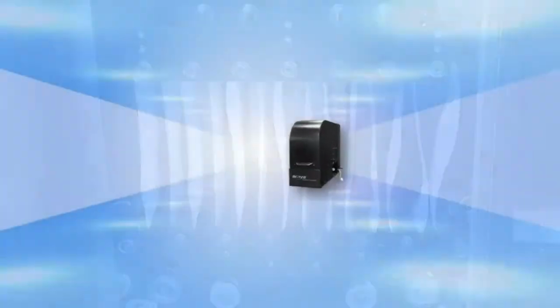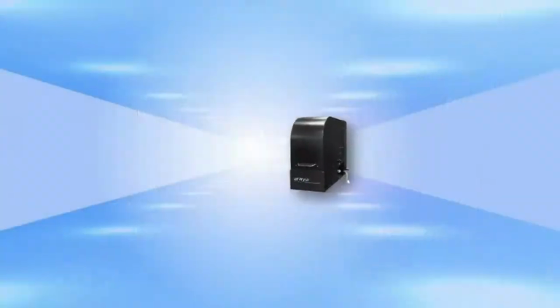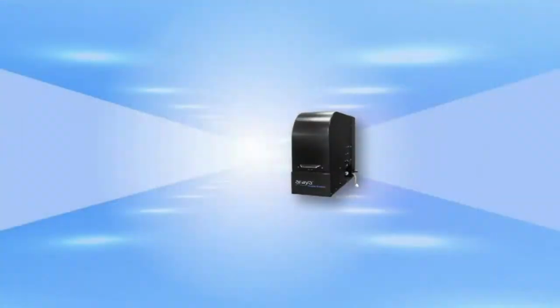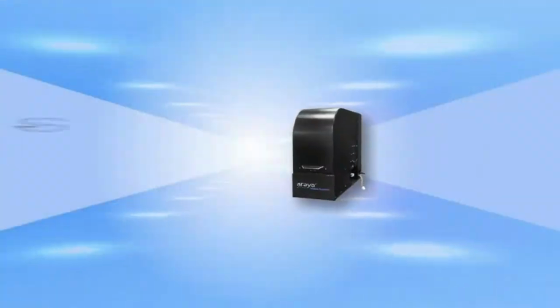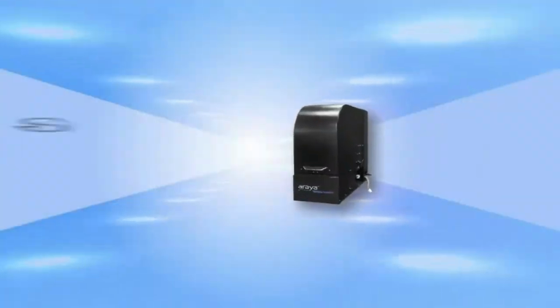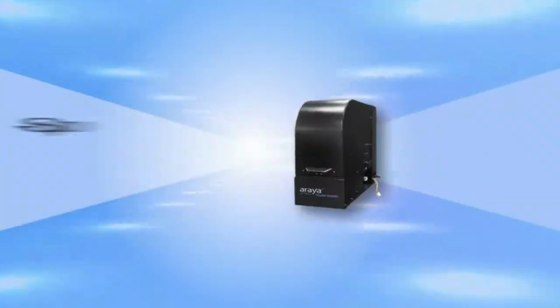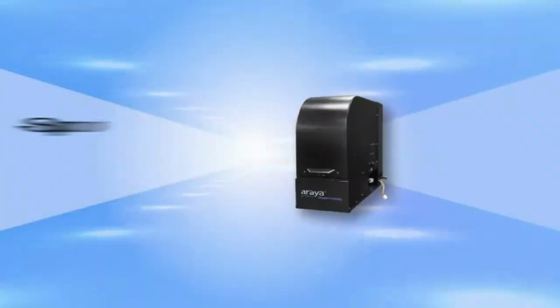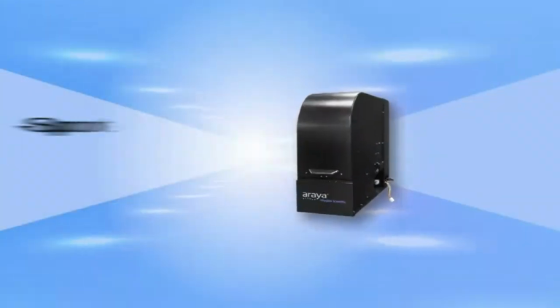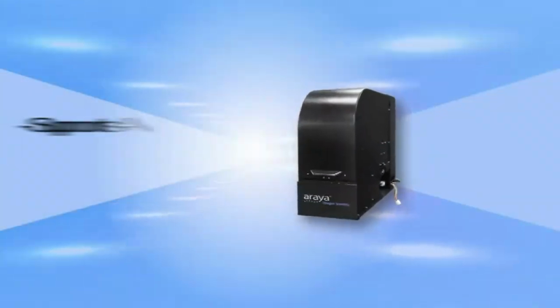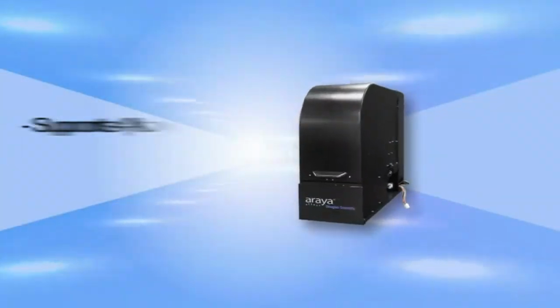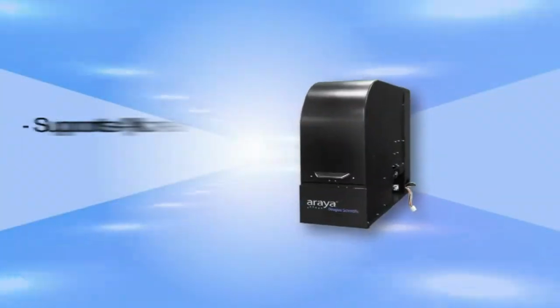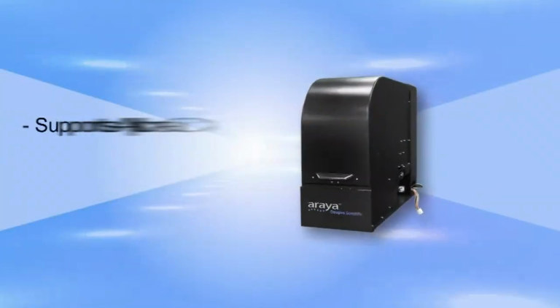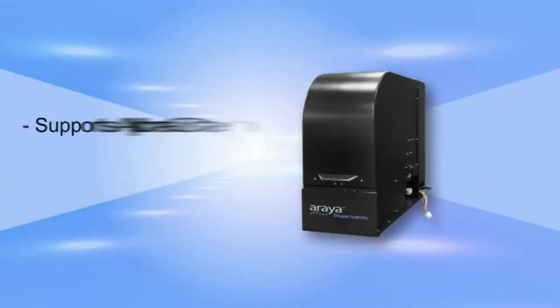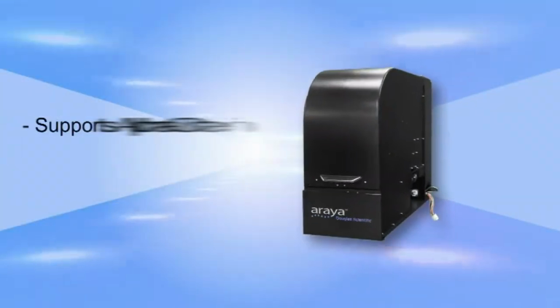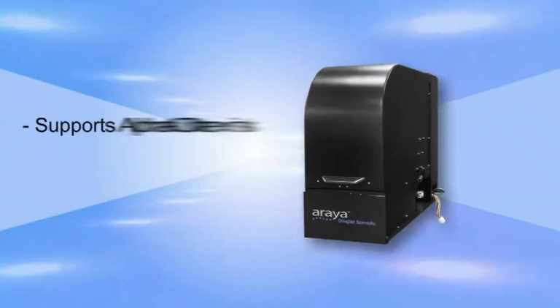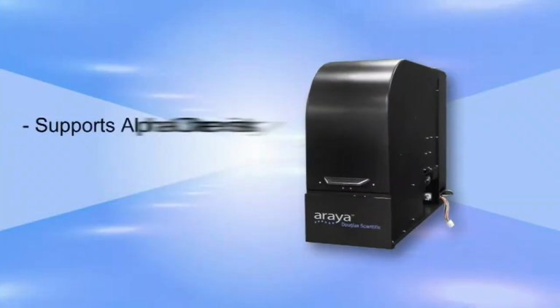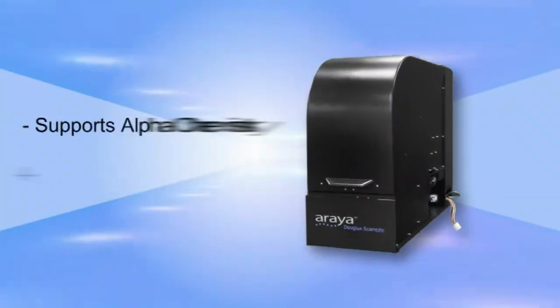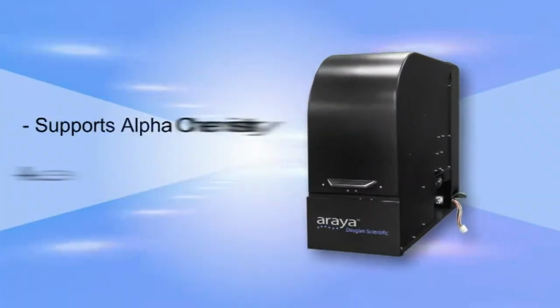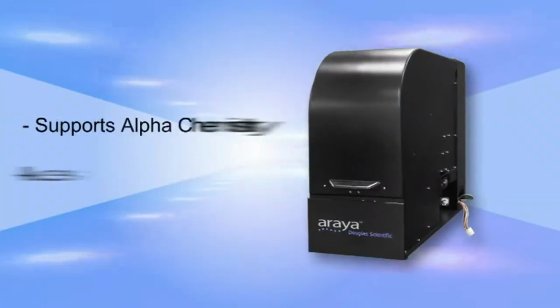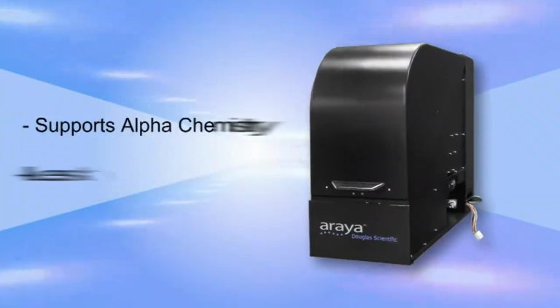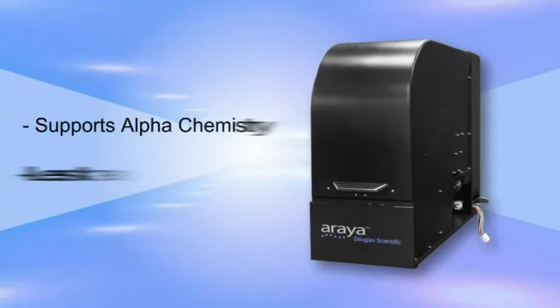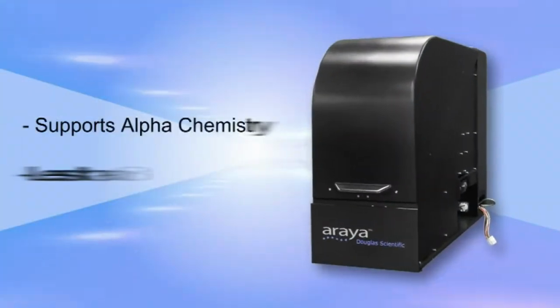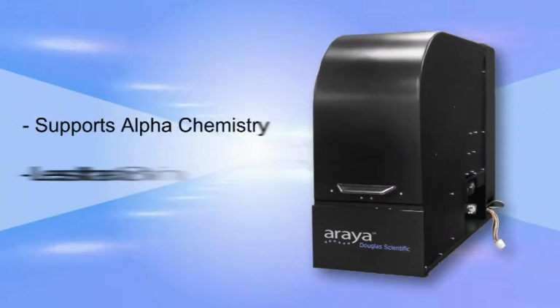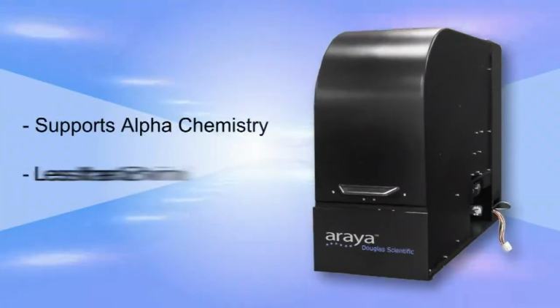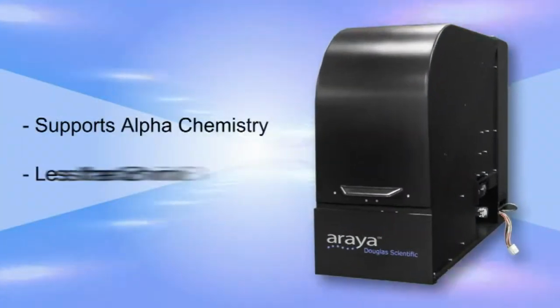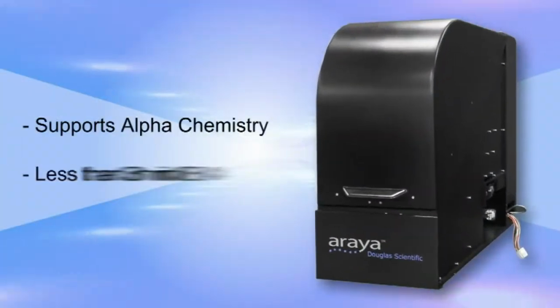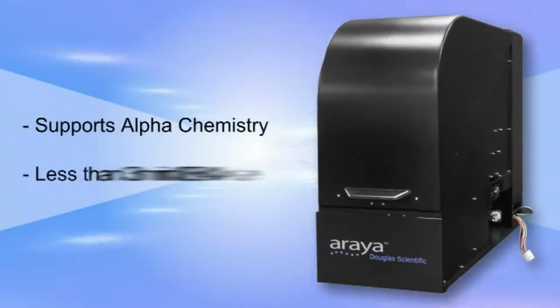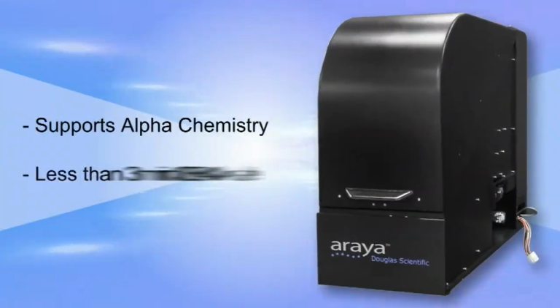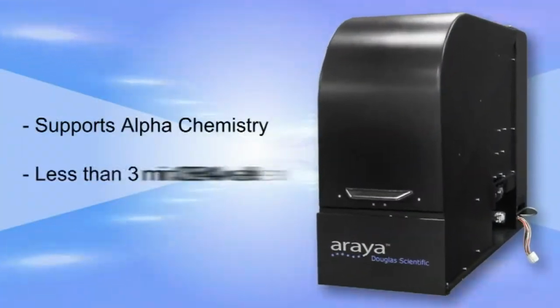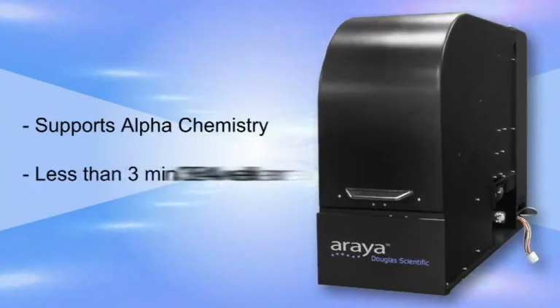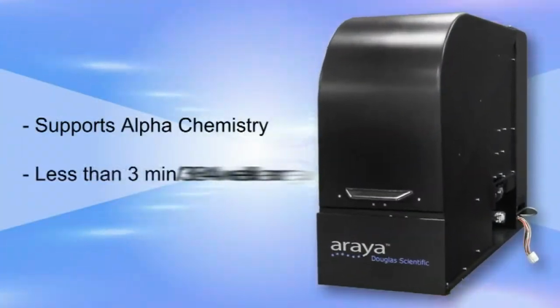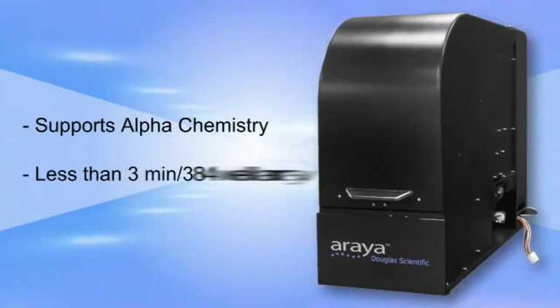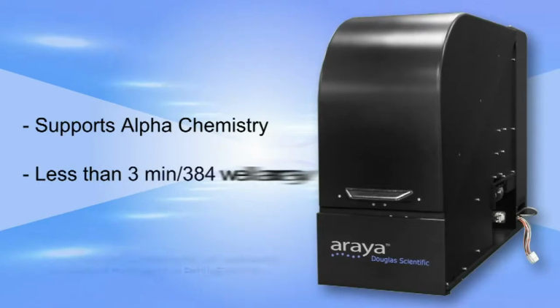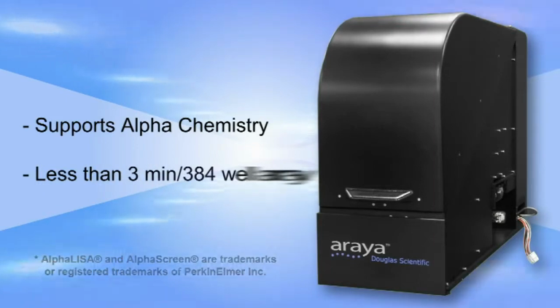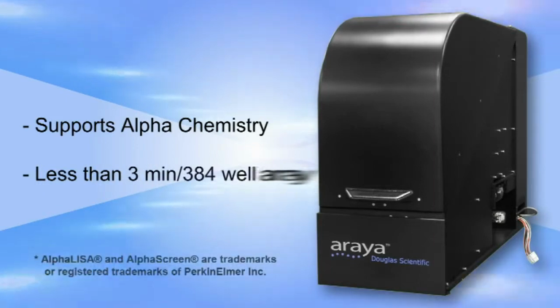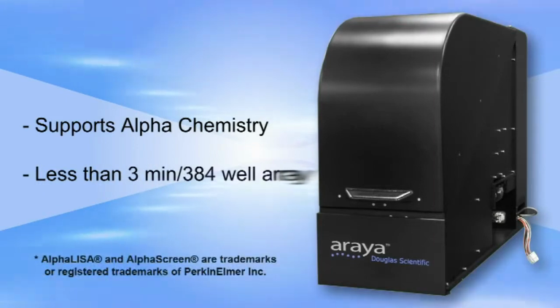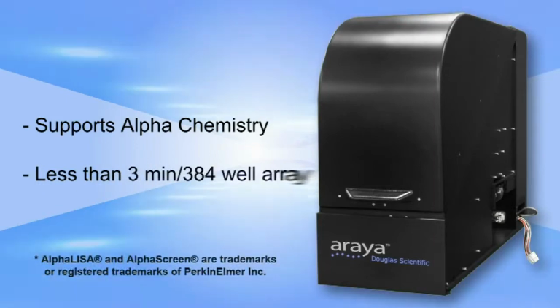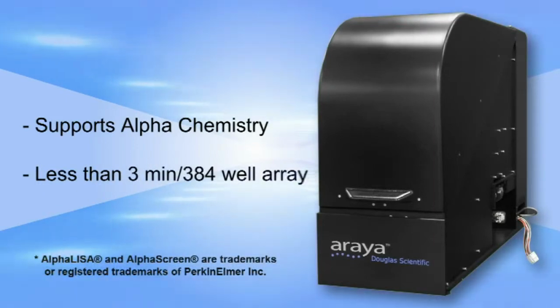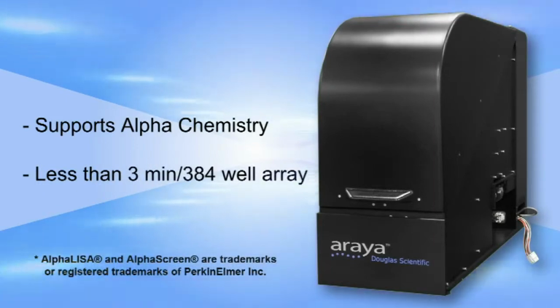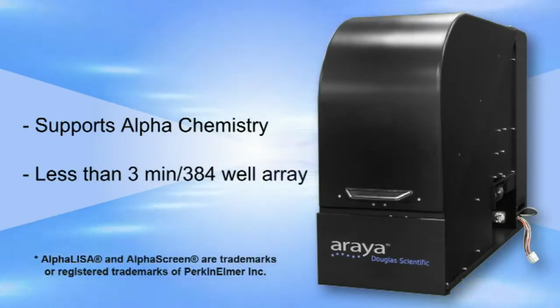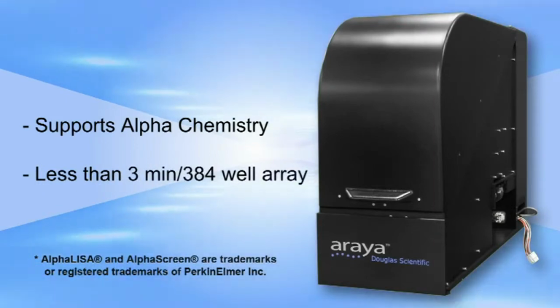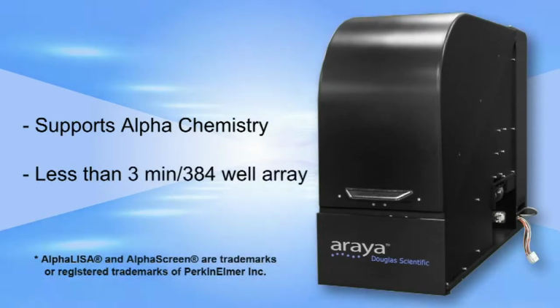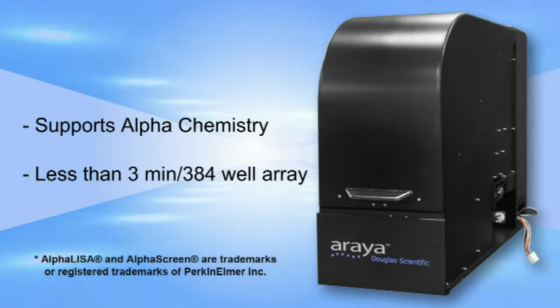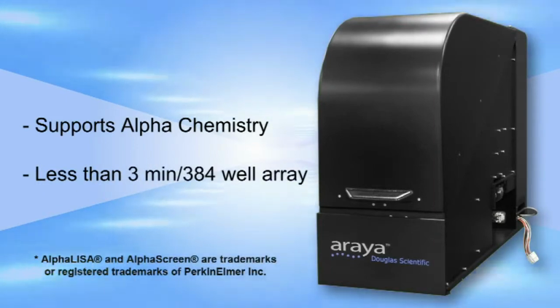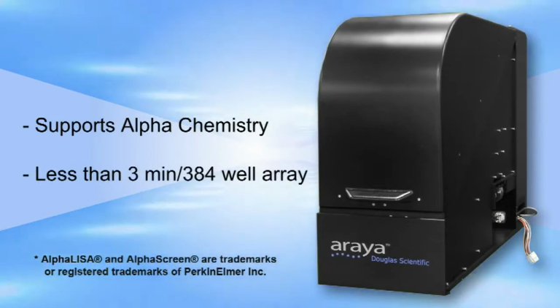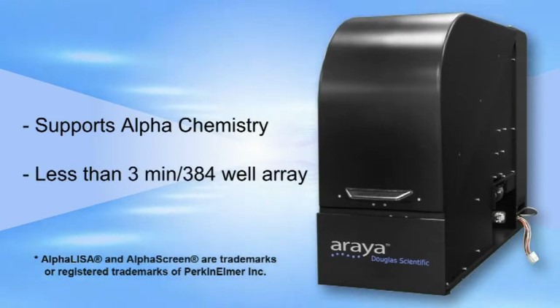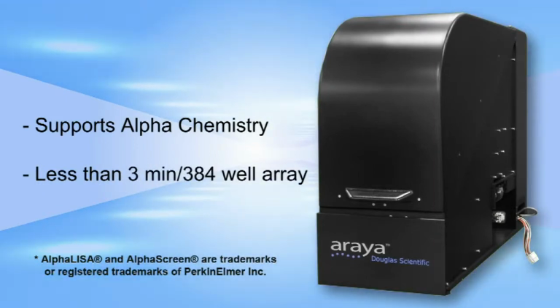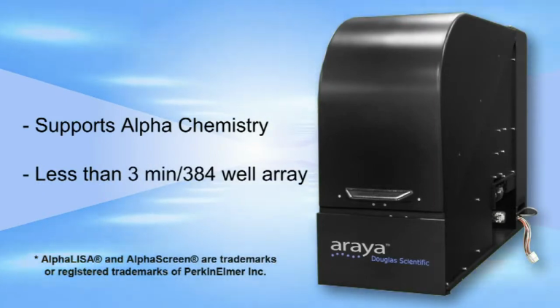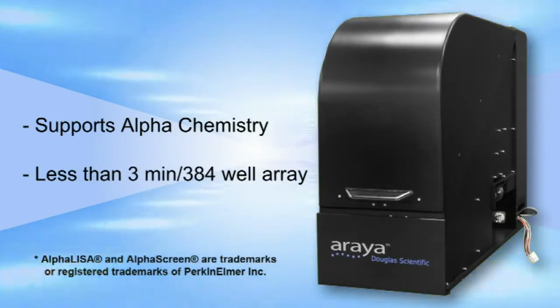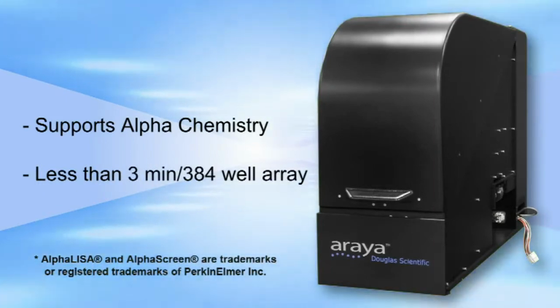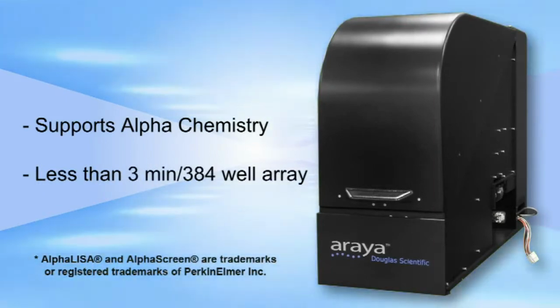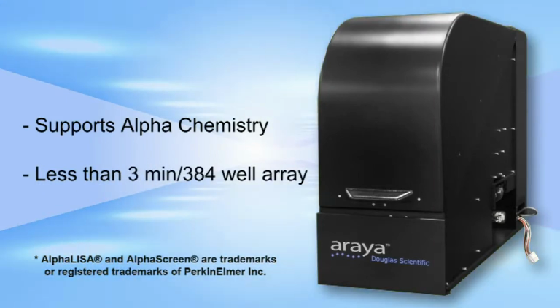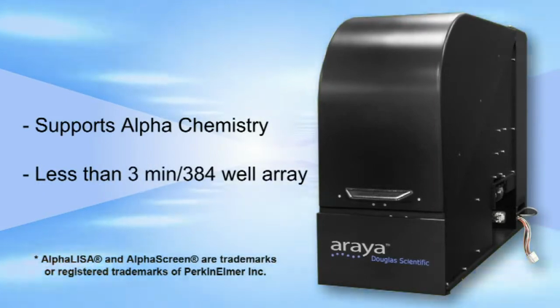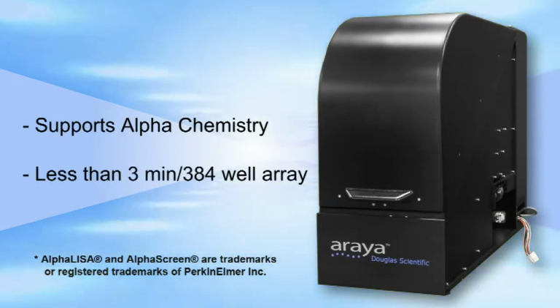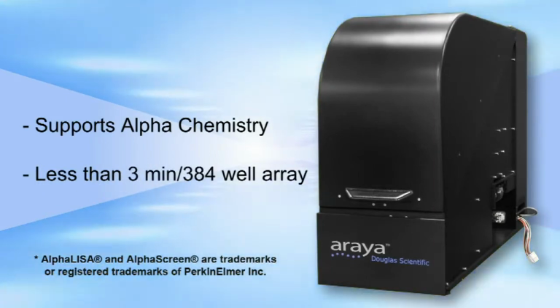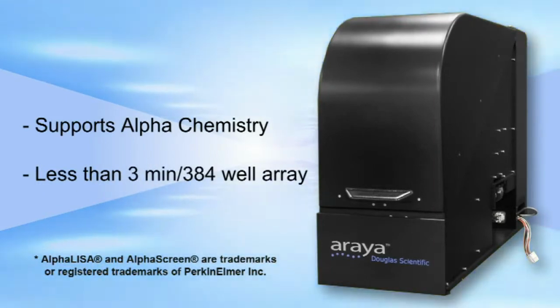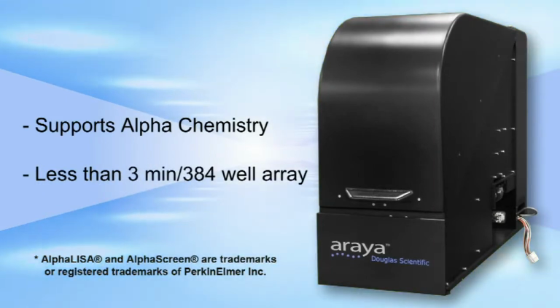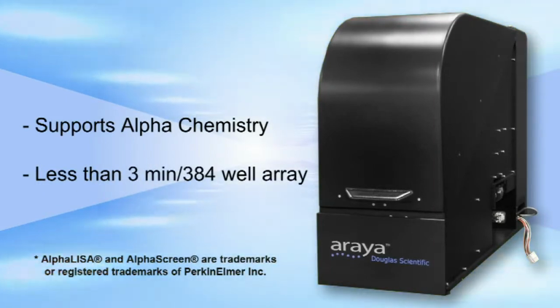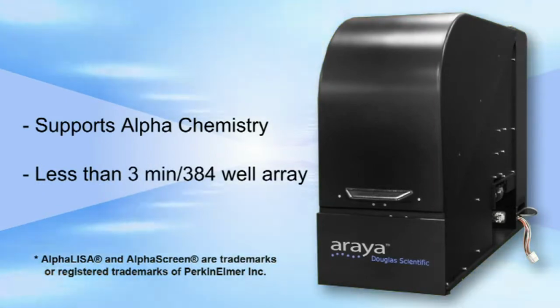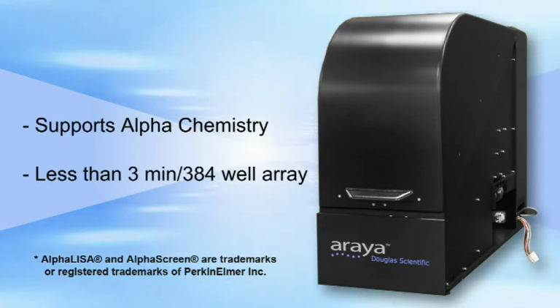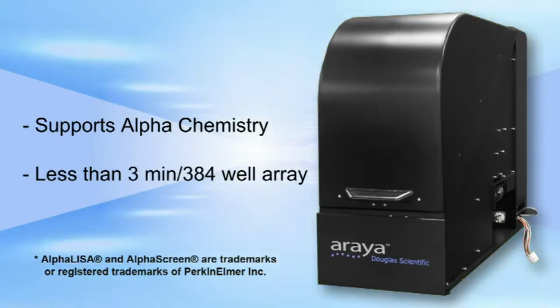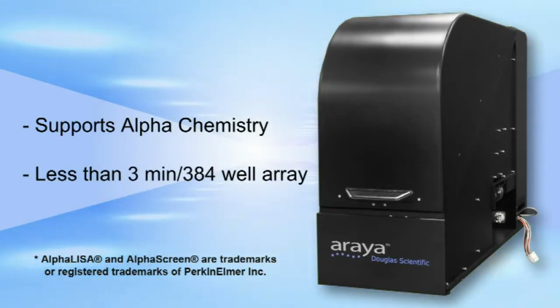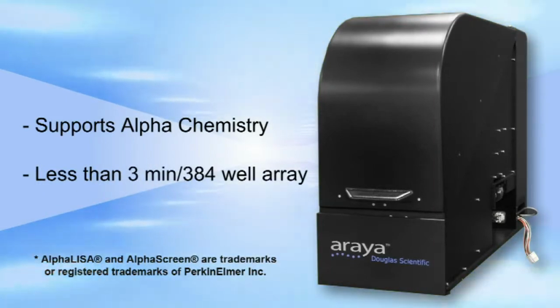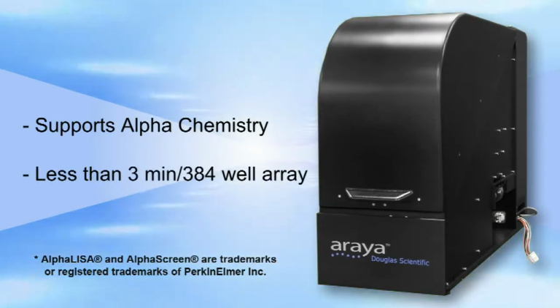Detection. Supports alpha chemistry. Less than 3 minutes per 384 well array.